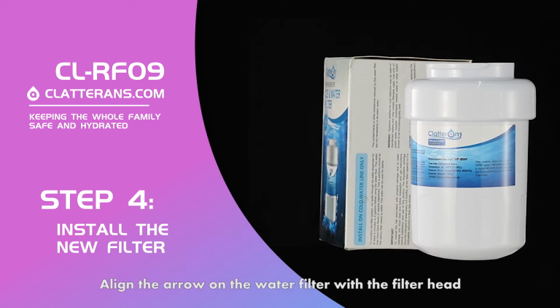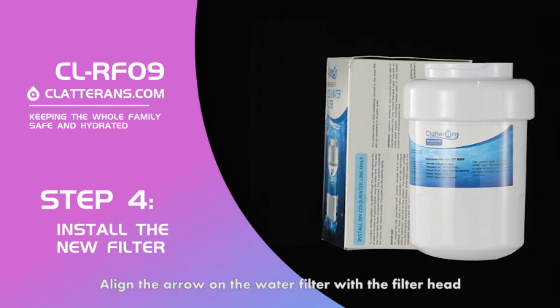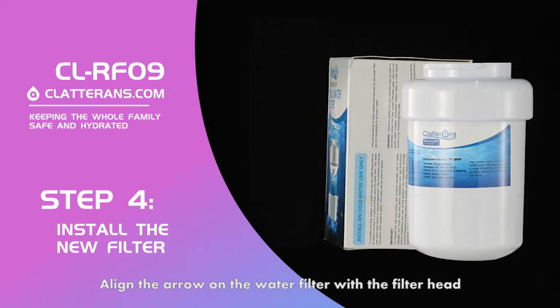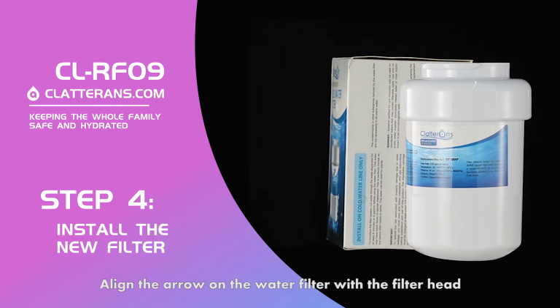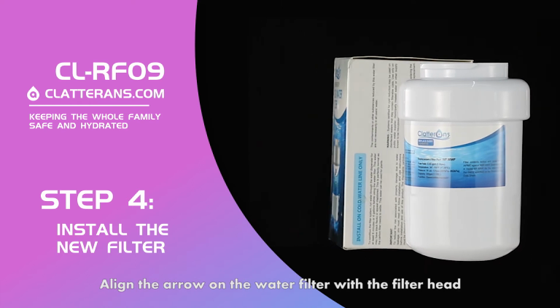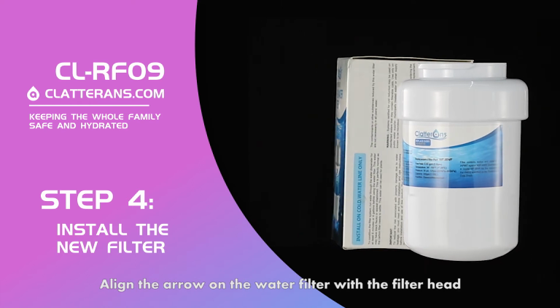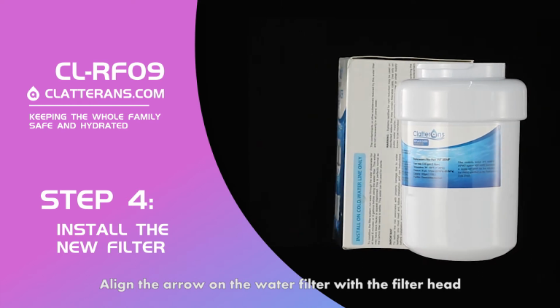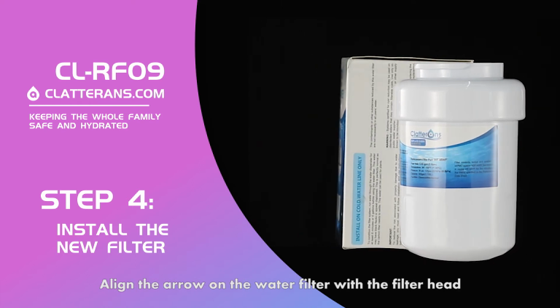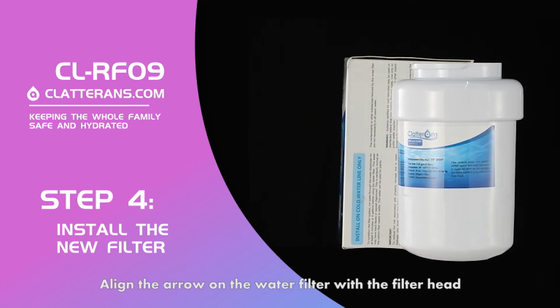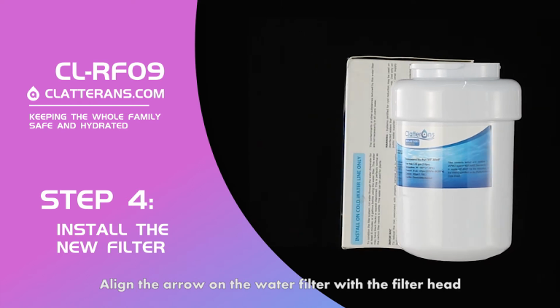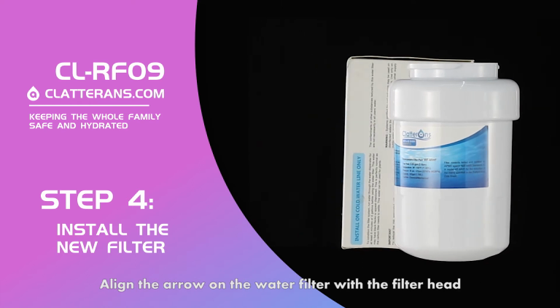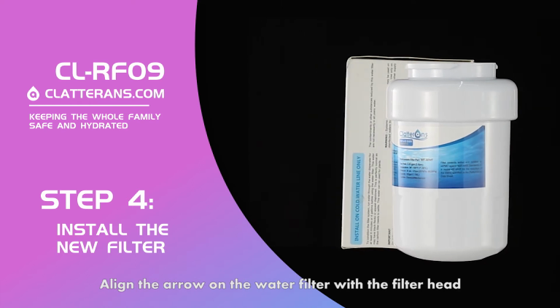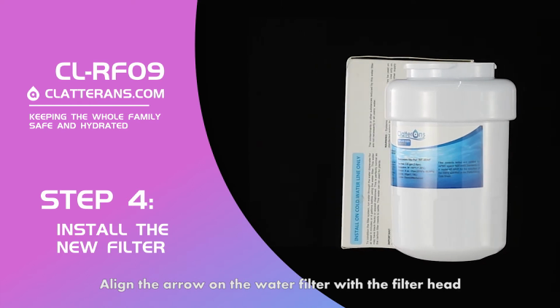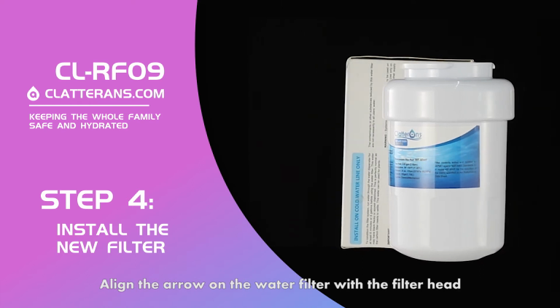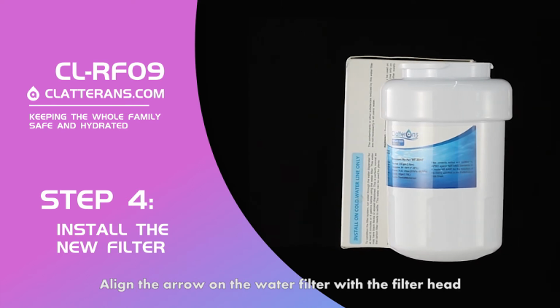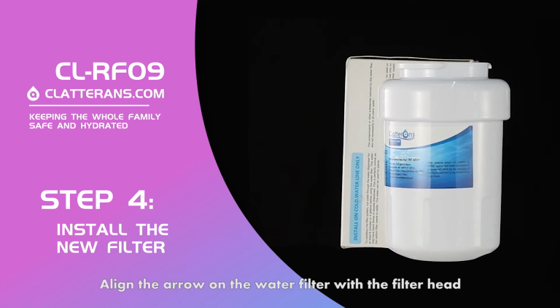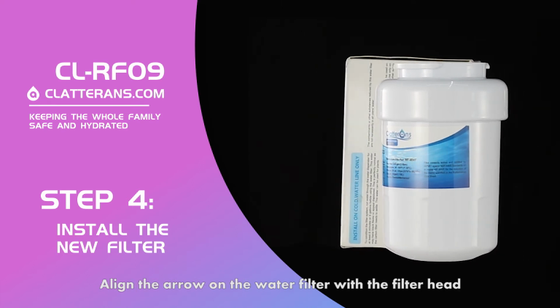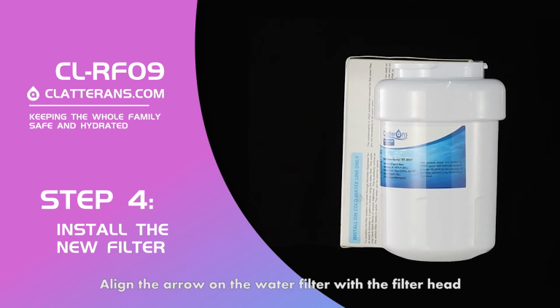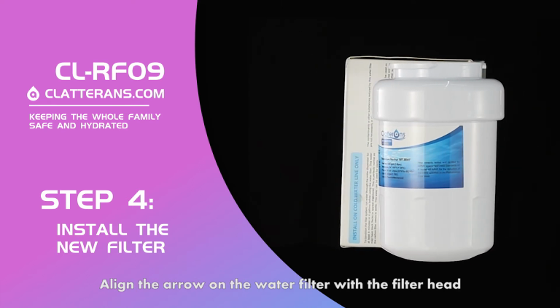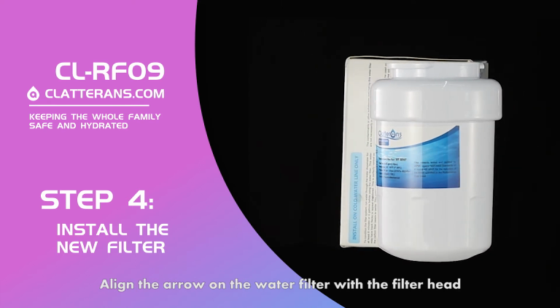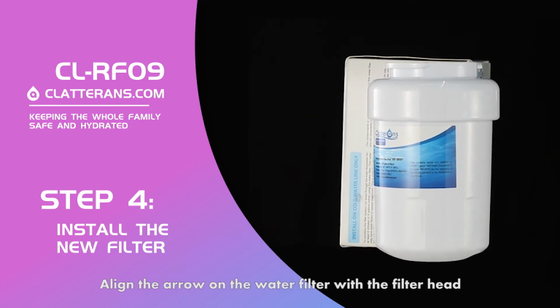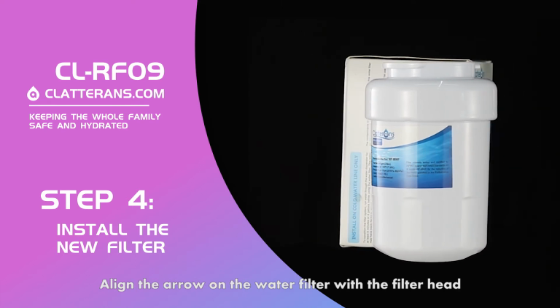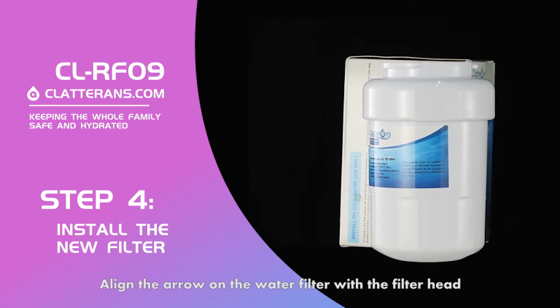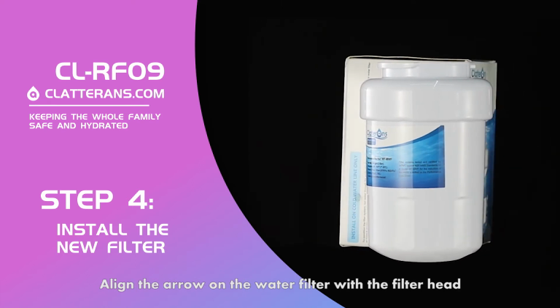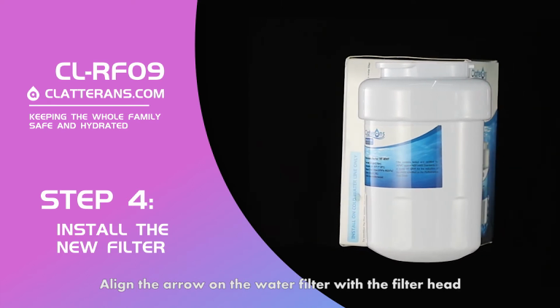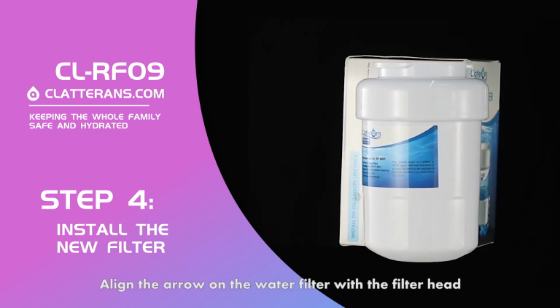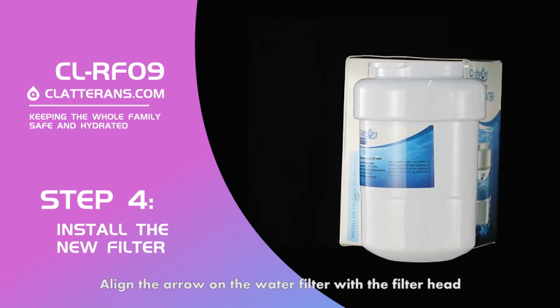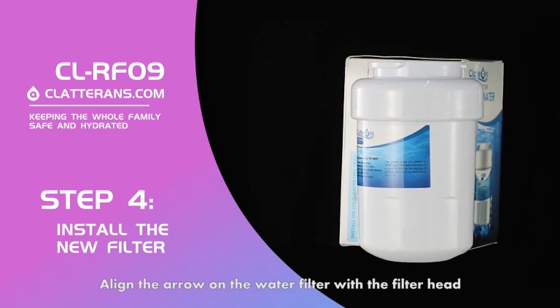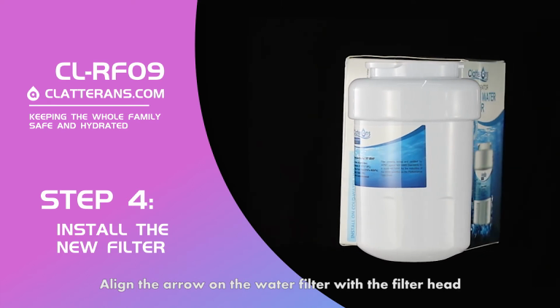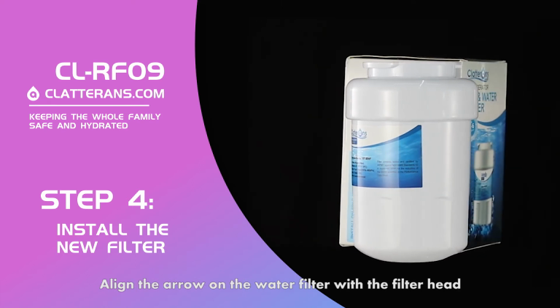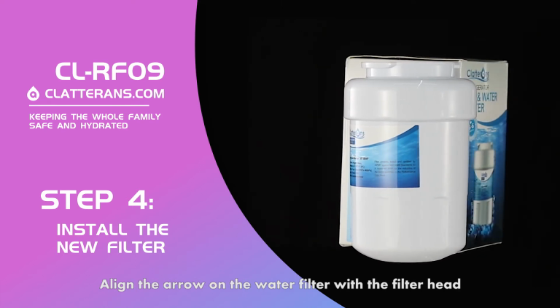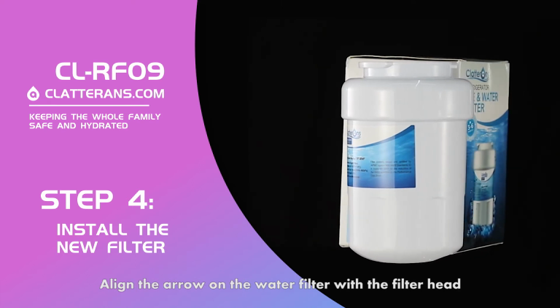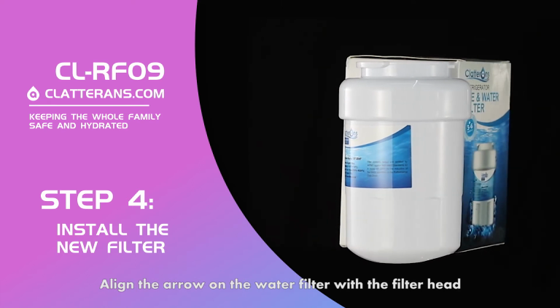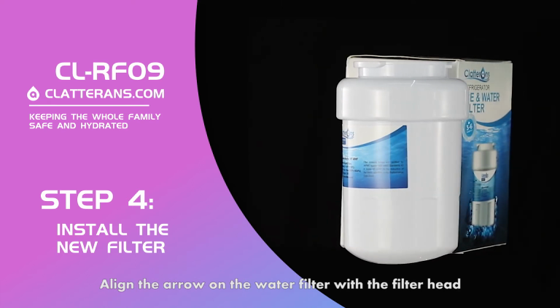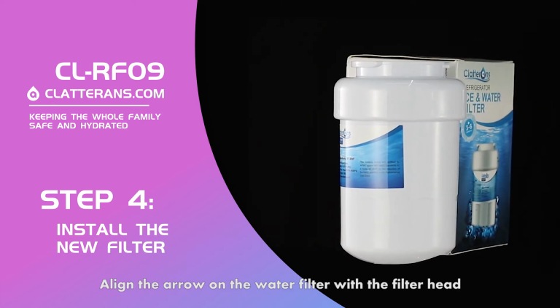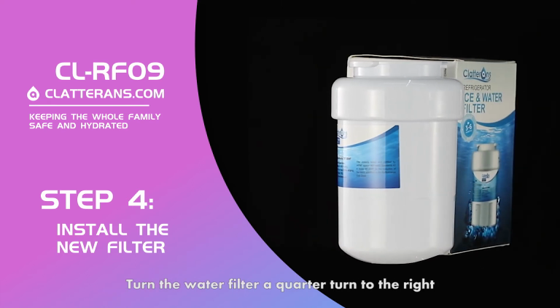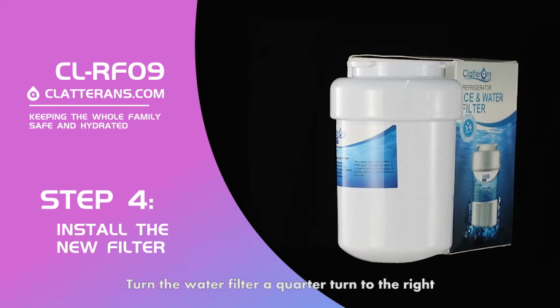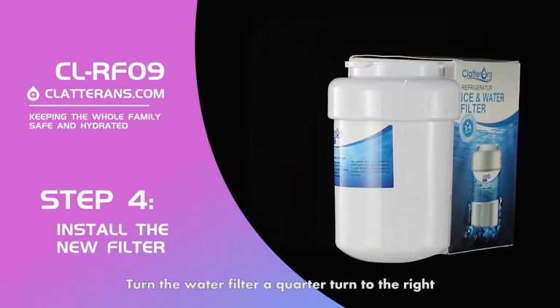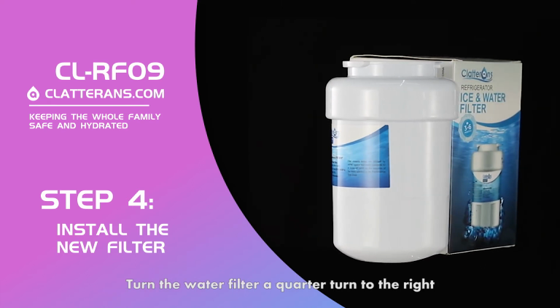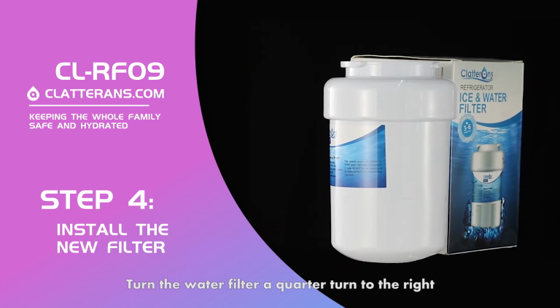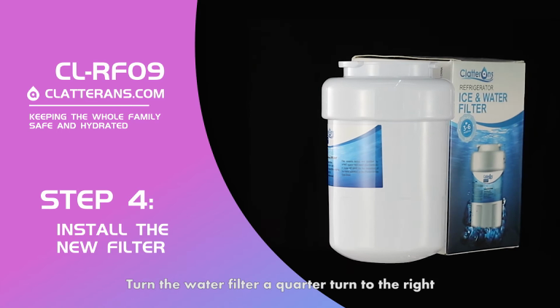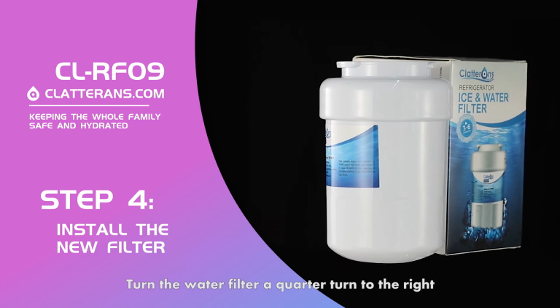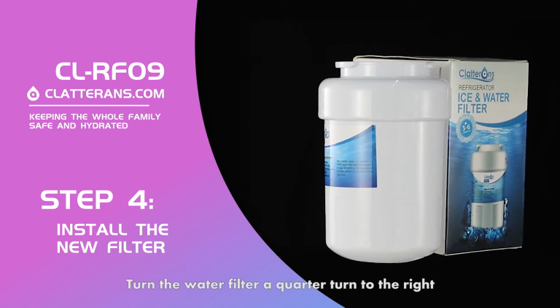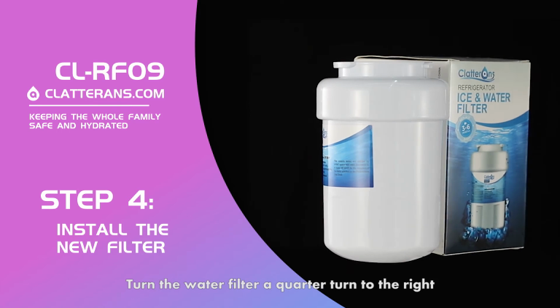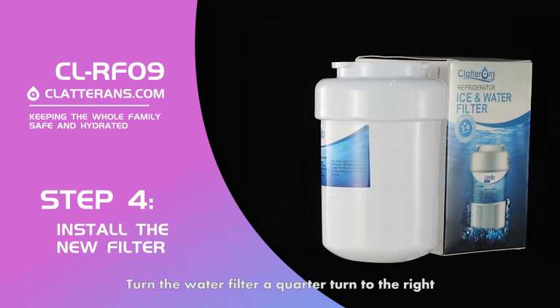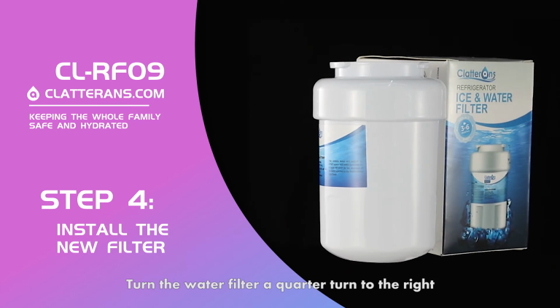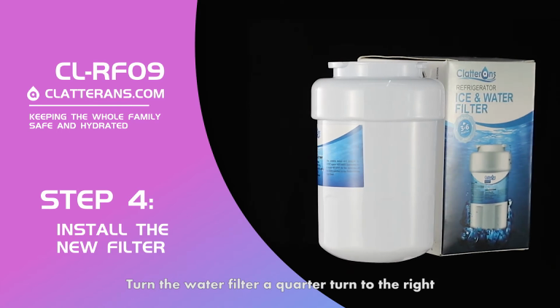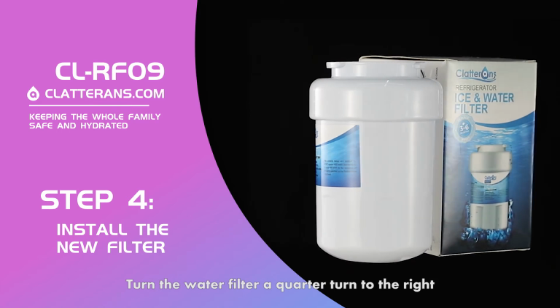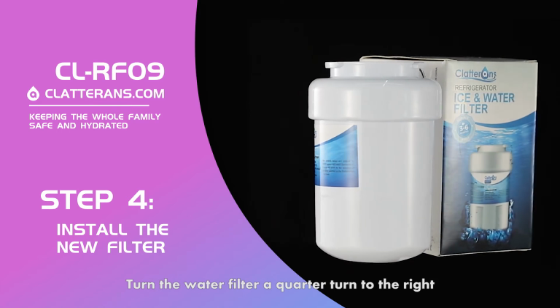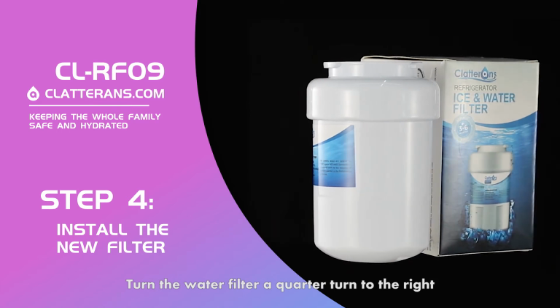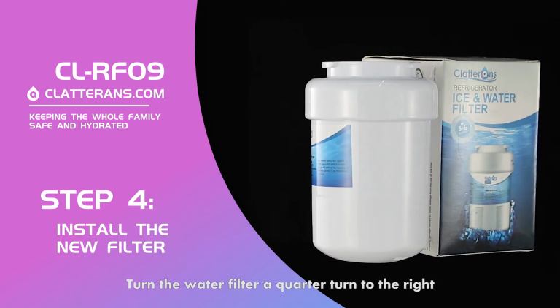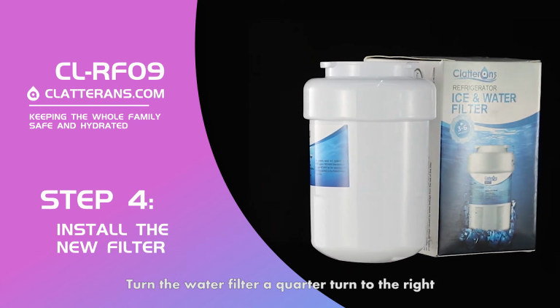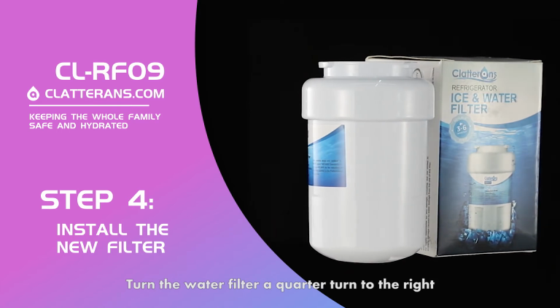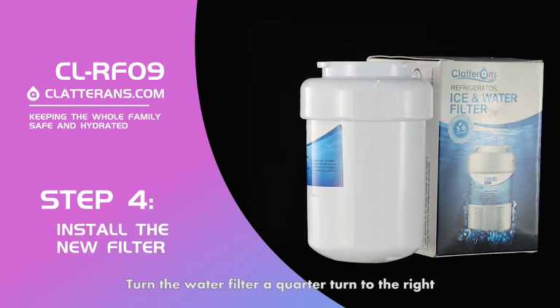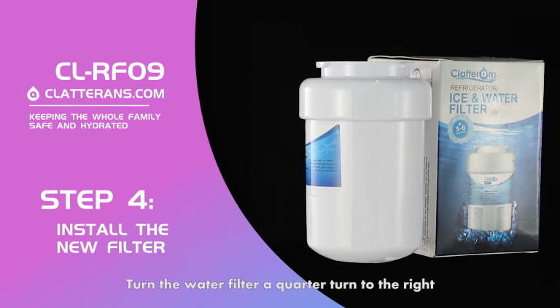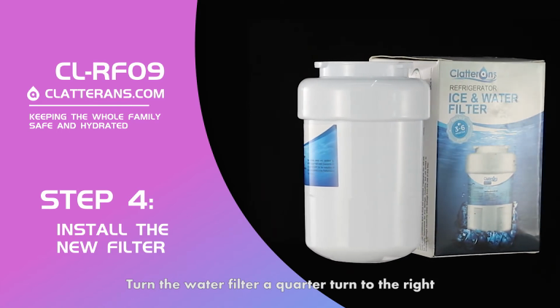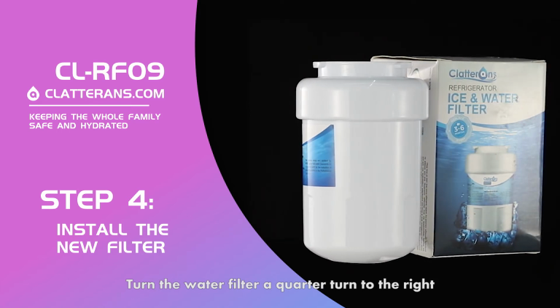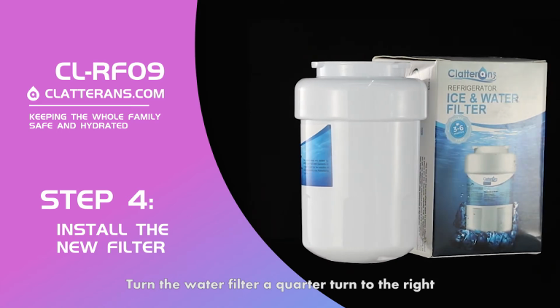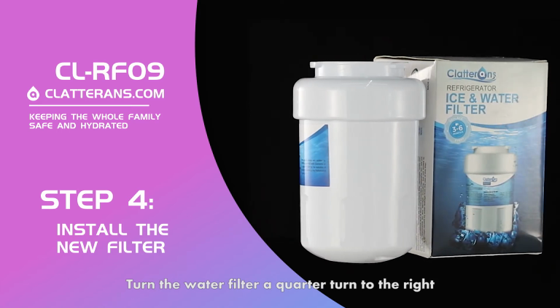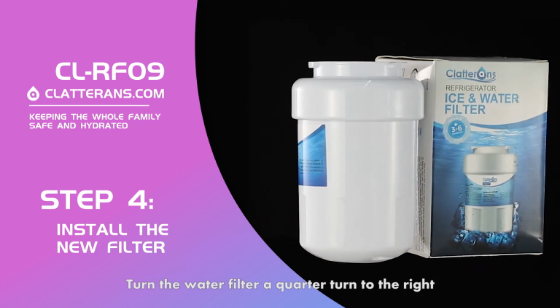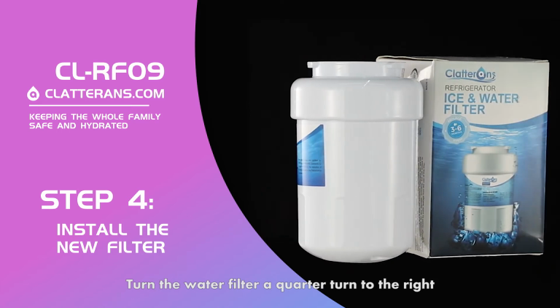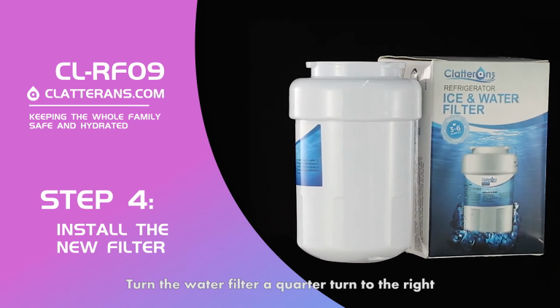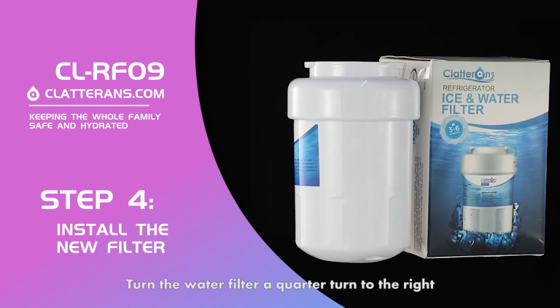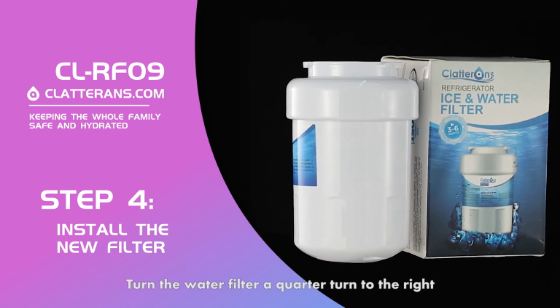Align the arrow on the water filter with the filter head, then turn the water filter a quarter turn to the right.